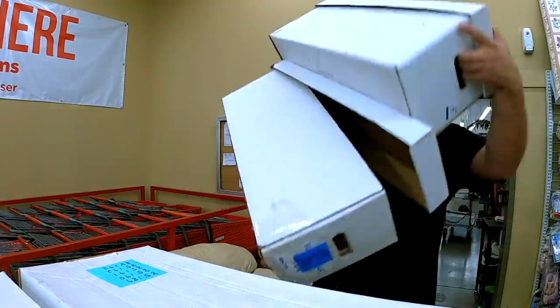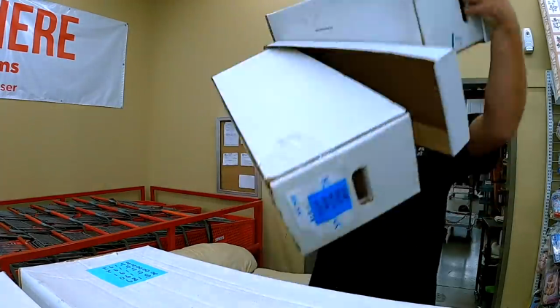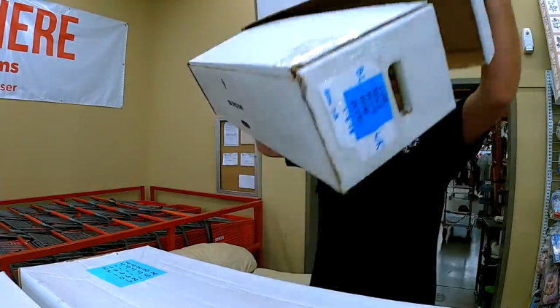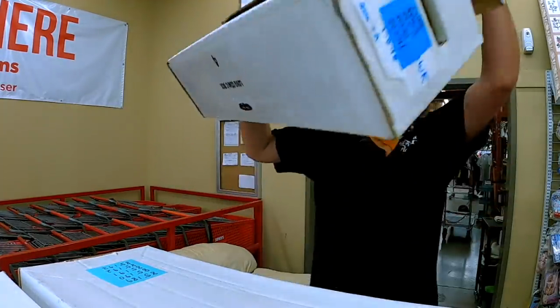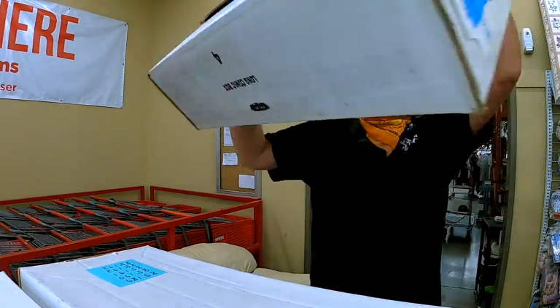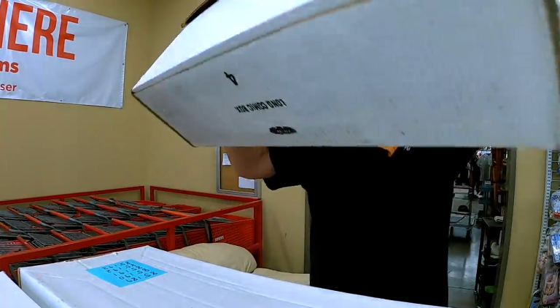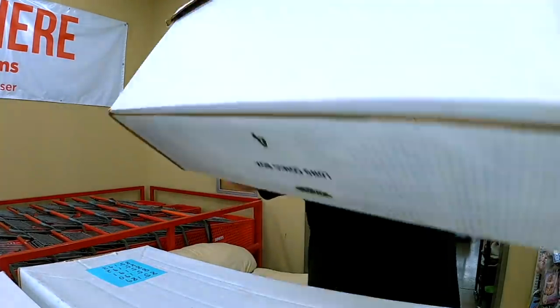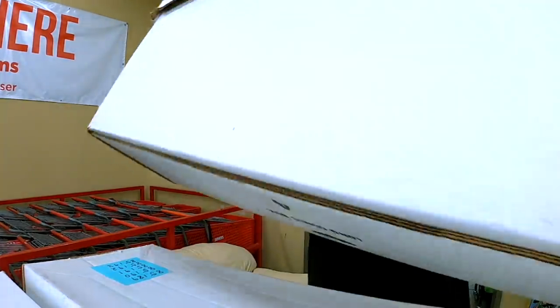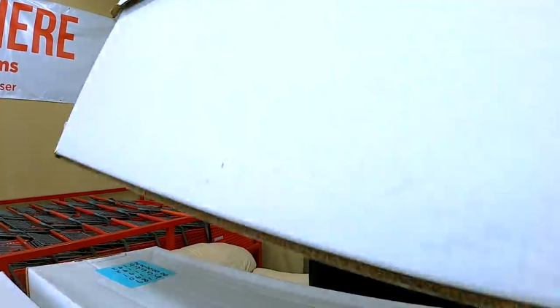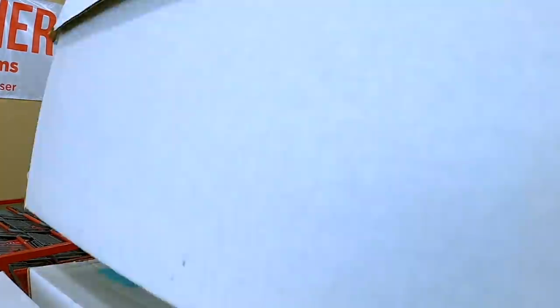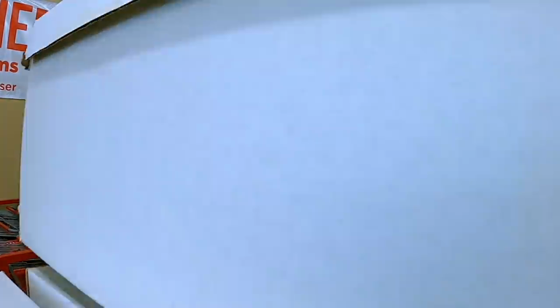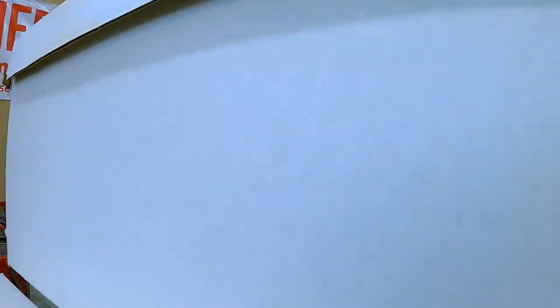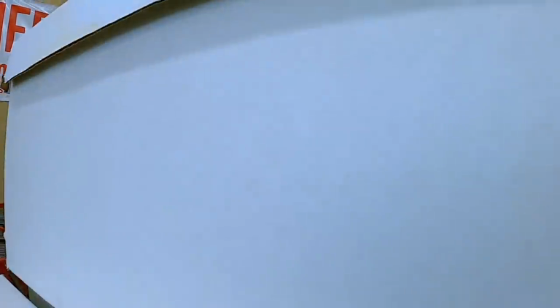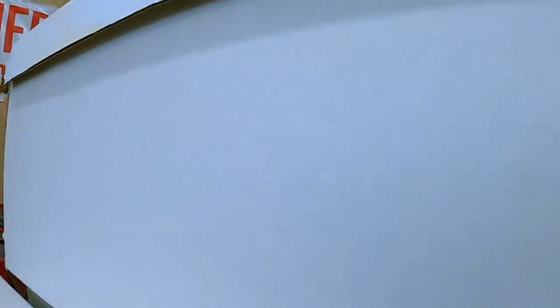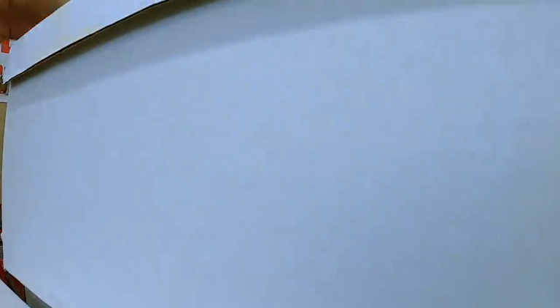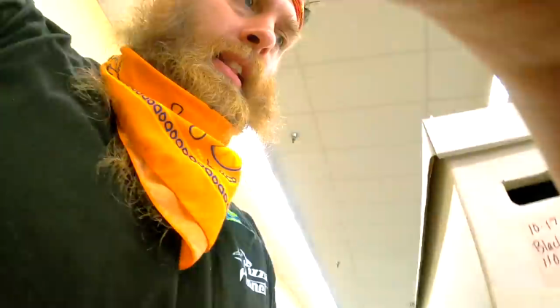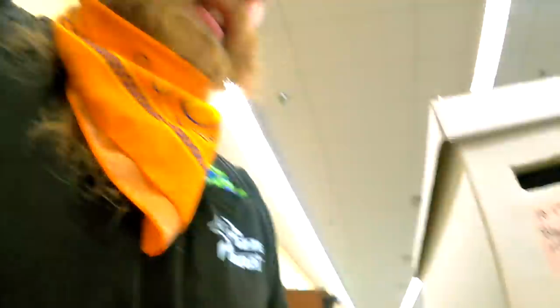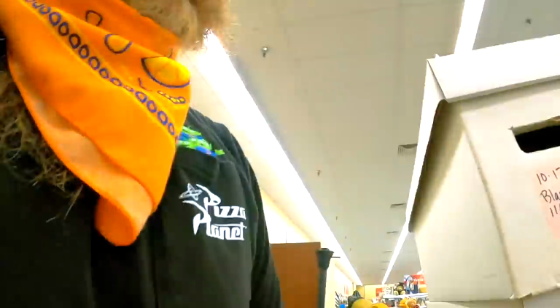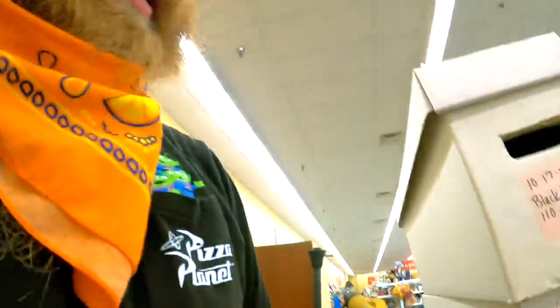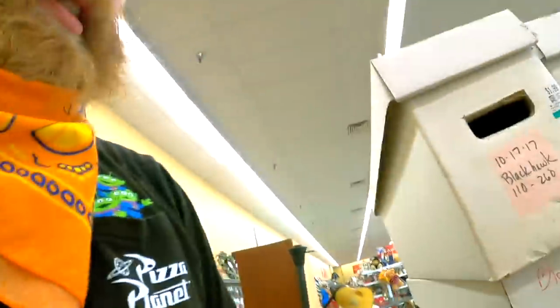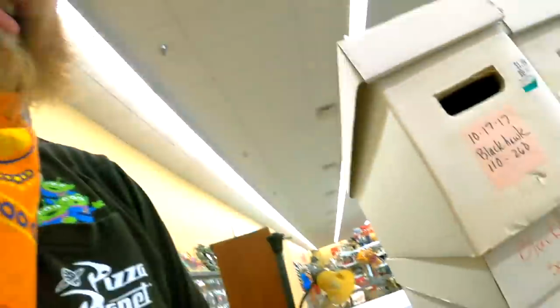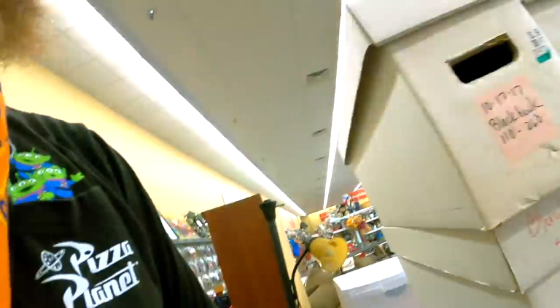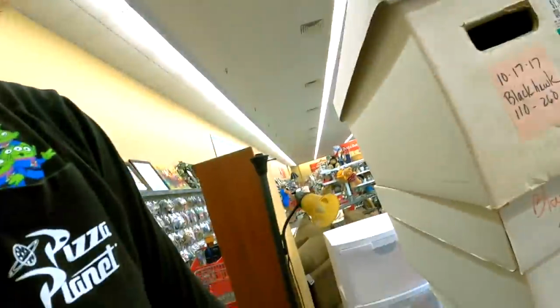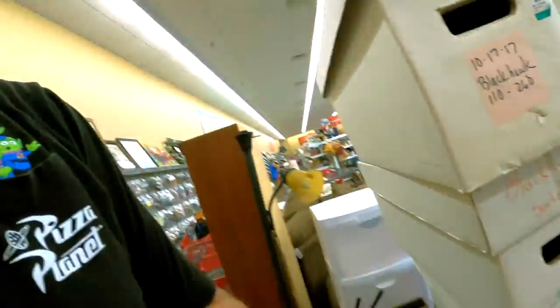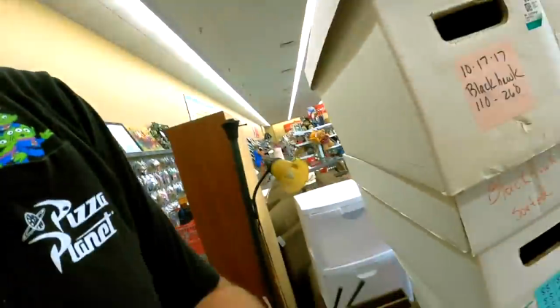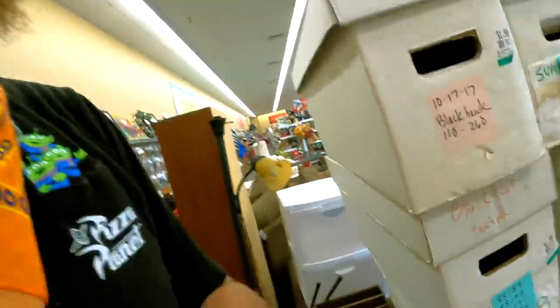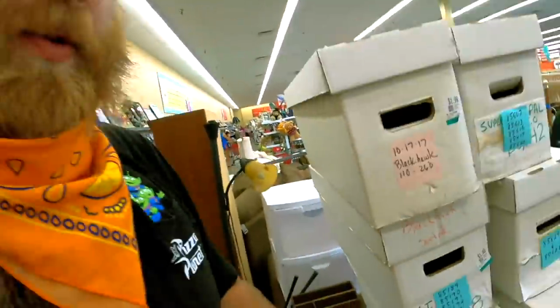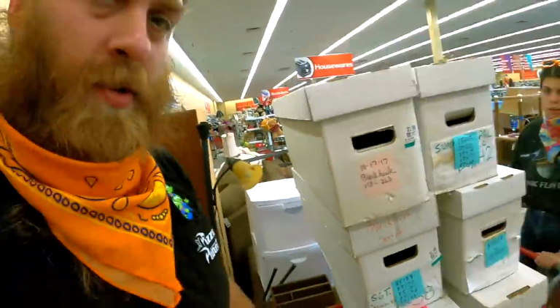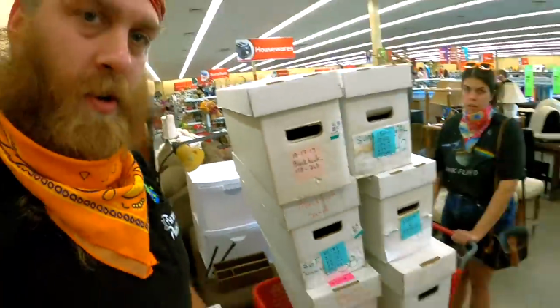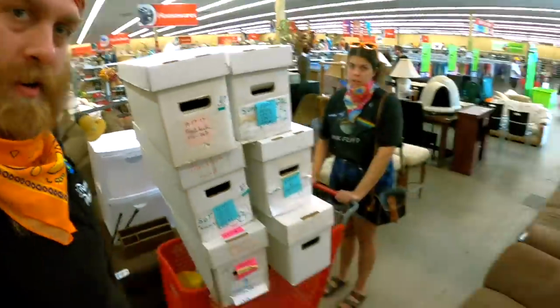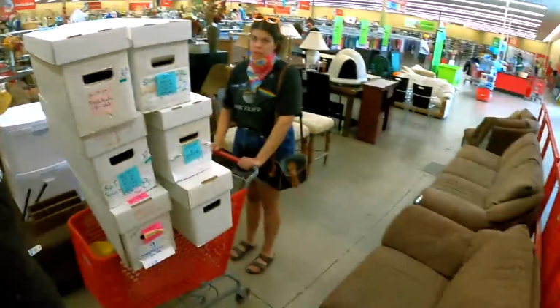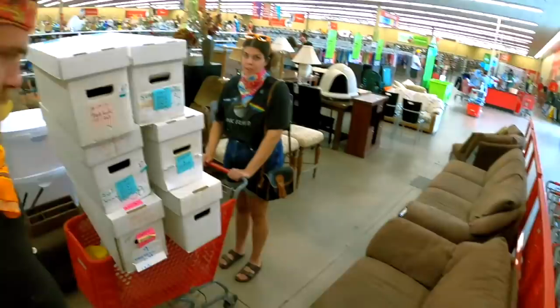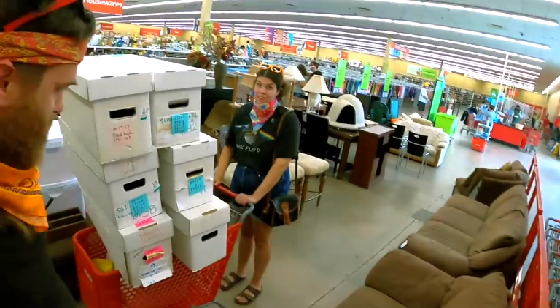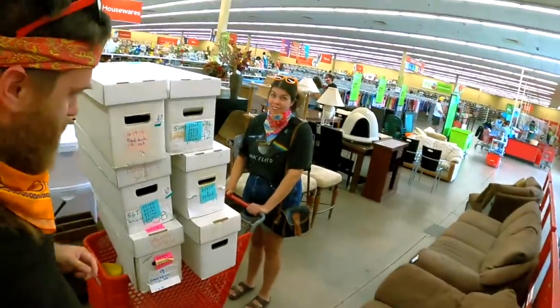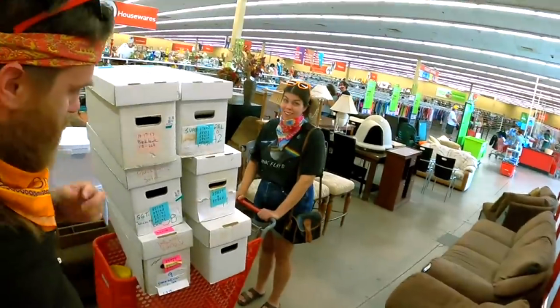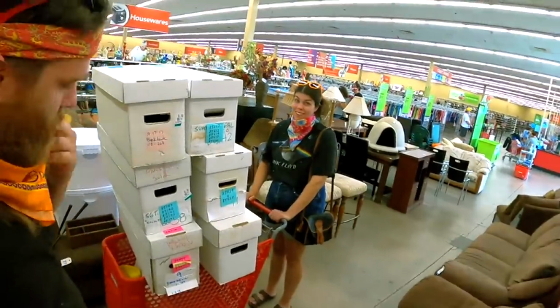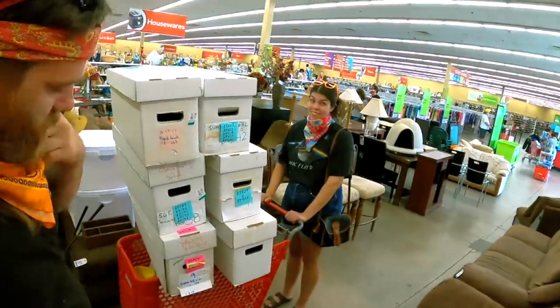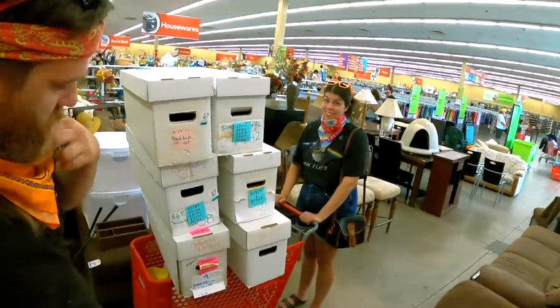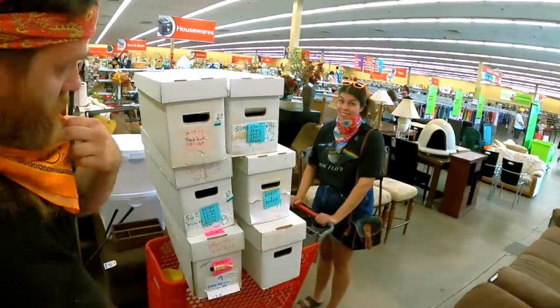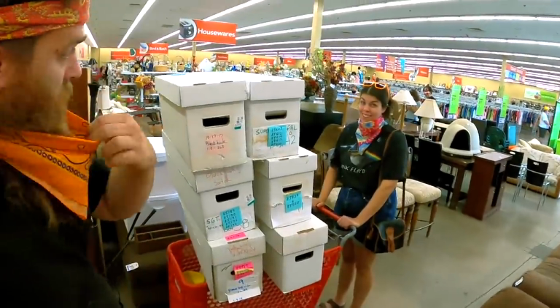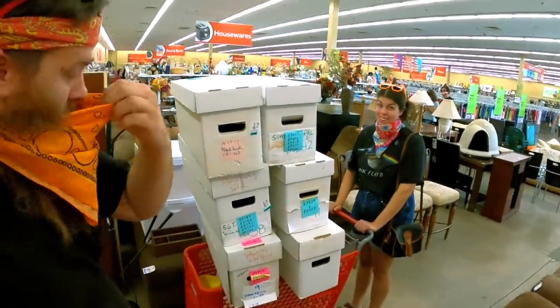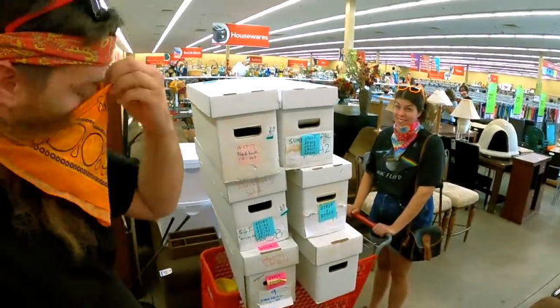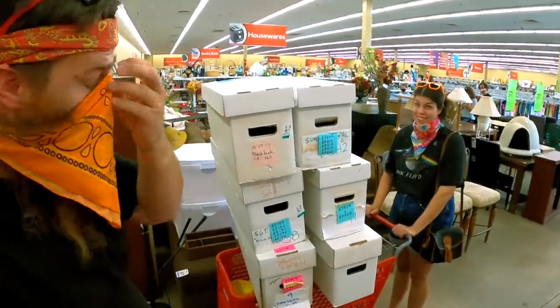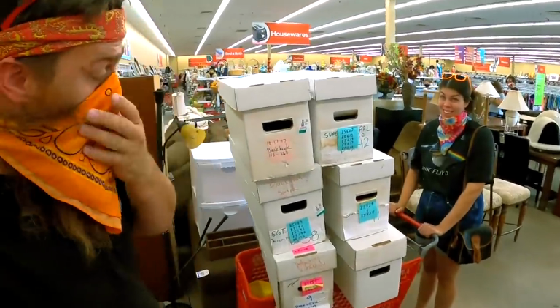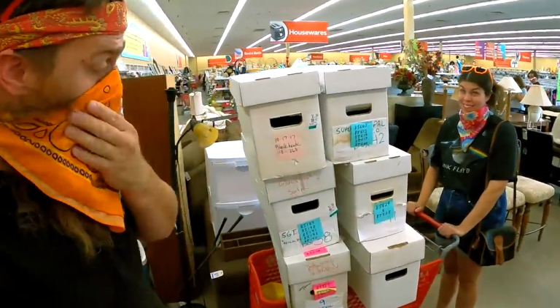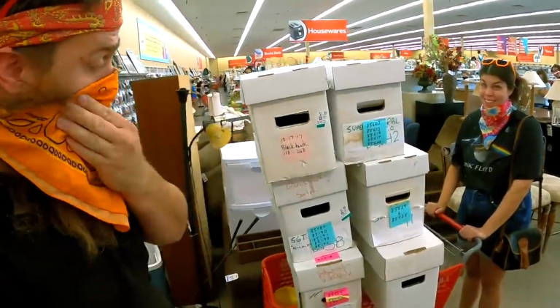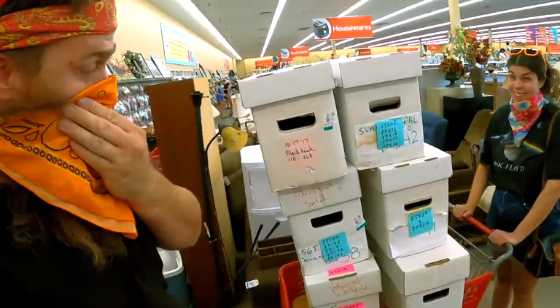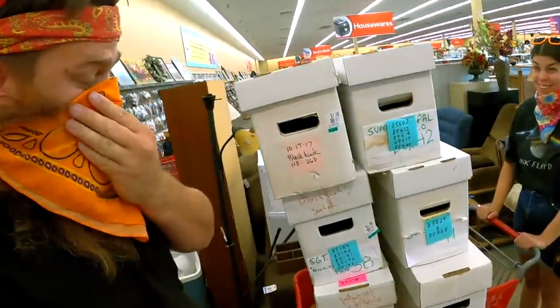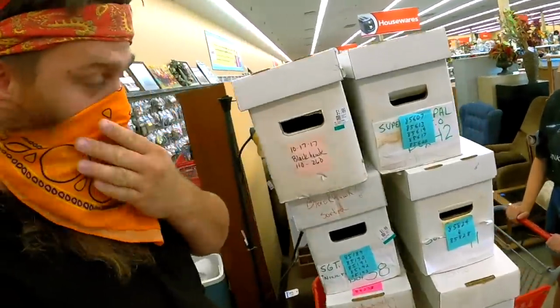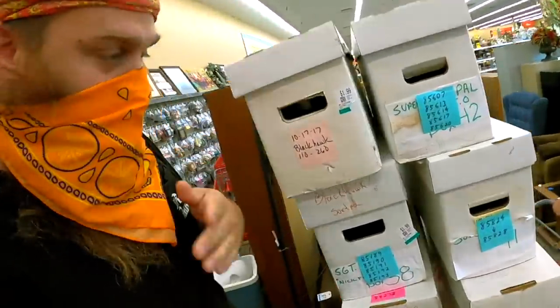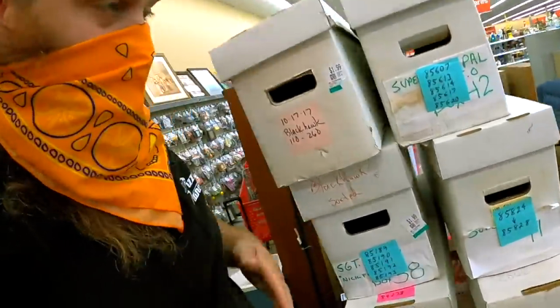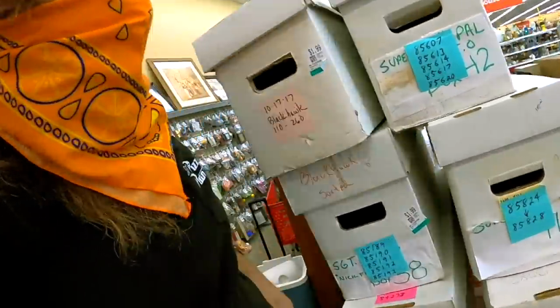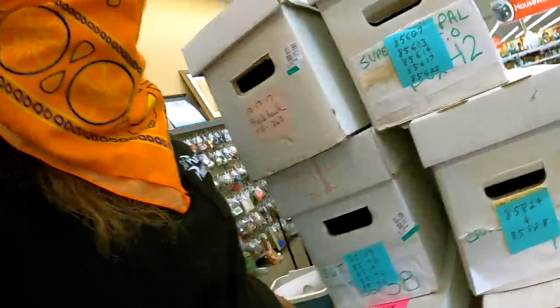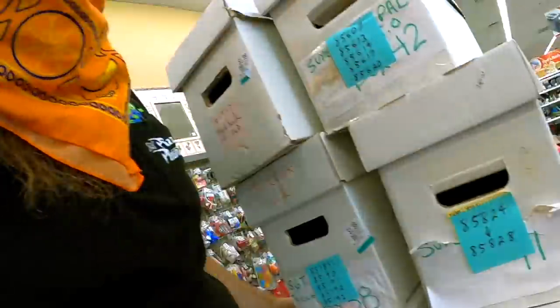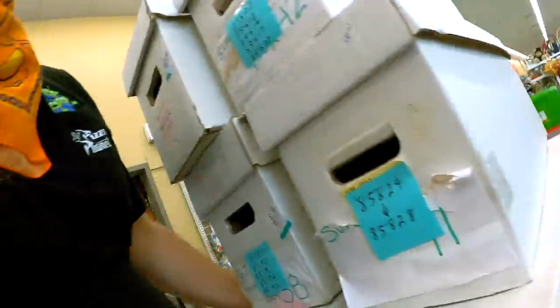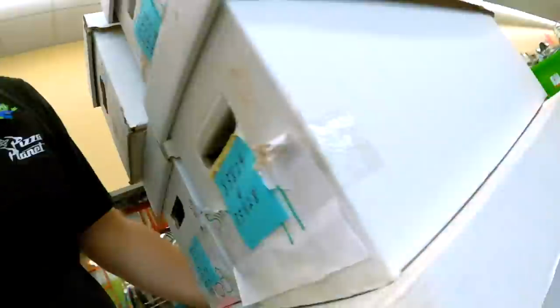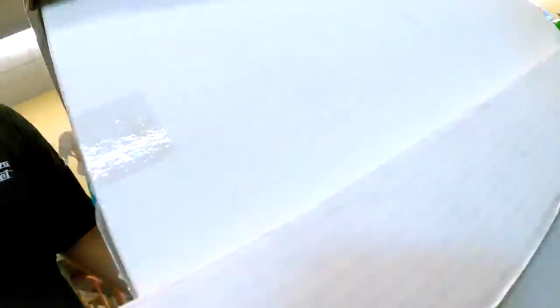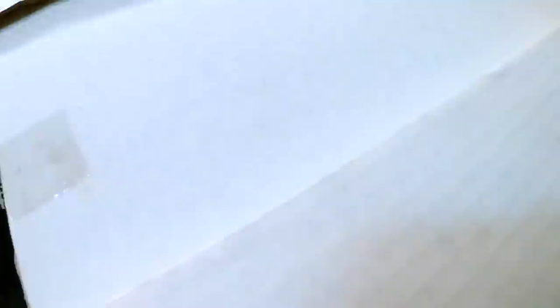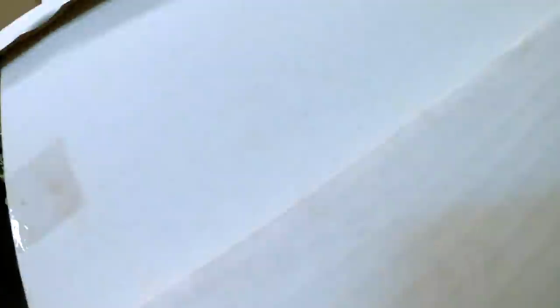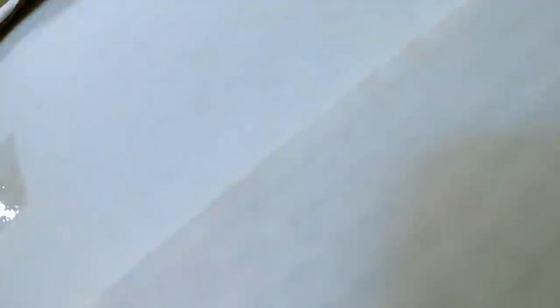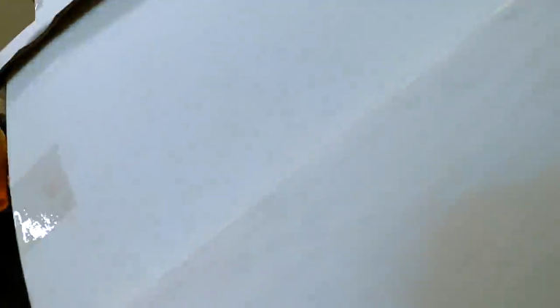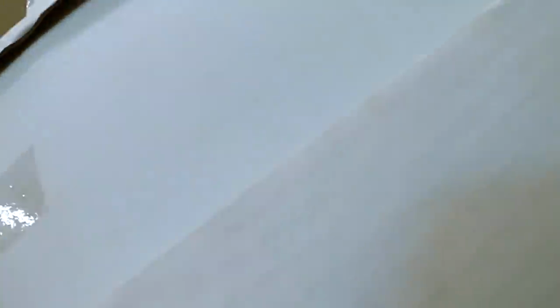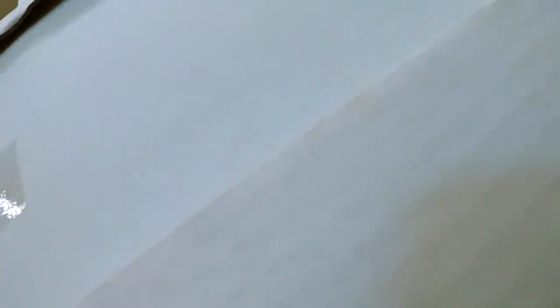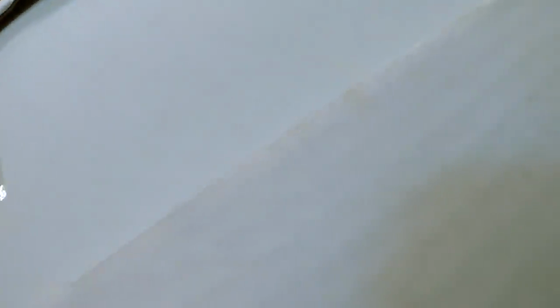Dollar a piece. Look how full this cart is — is this the fullest cart you've ever seen or what? I don't think they're all gonna stay there.